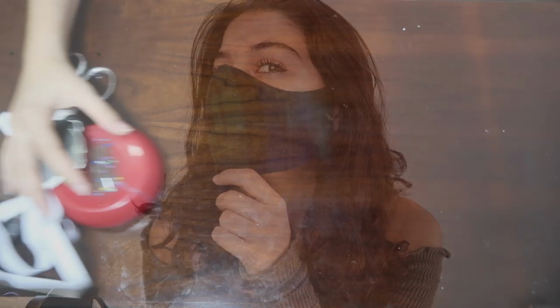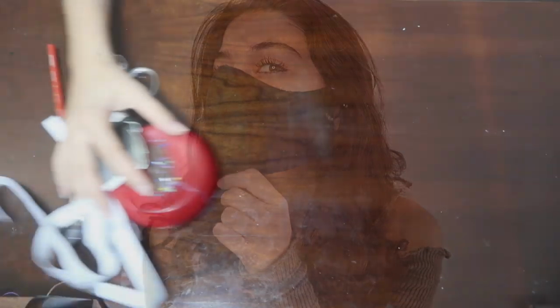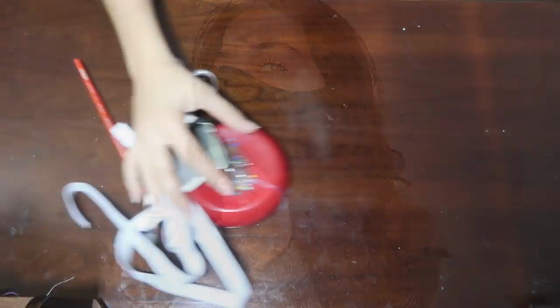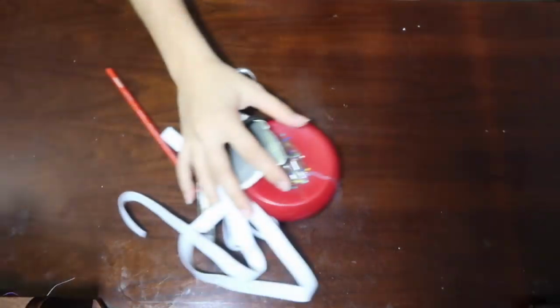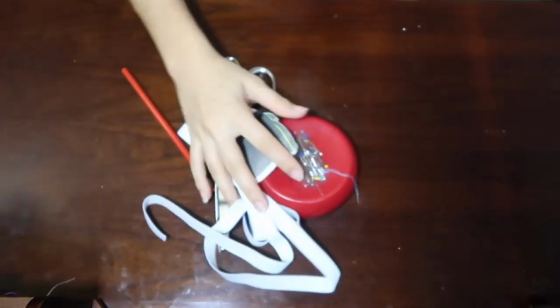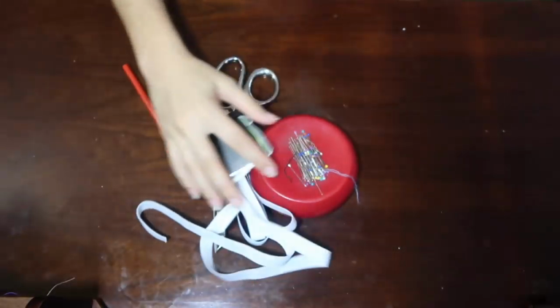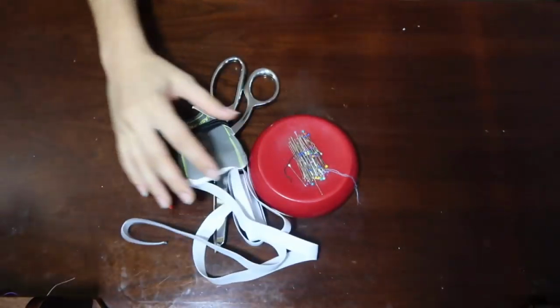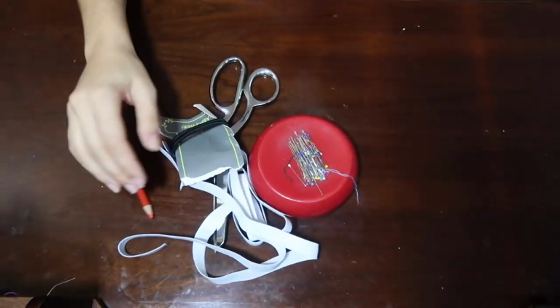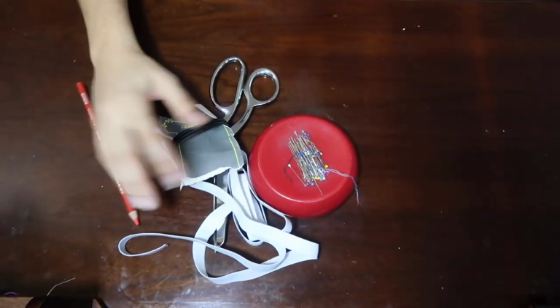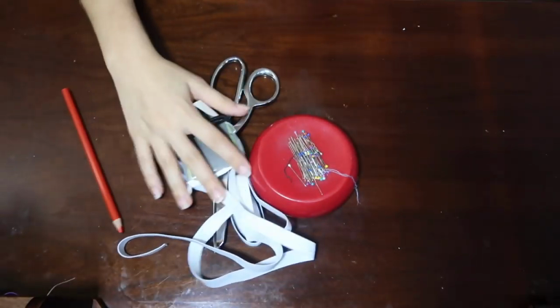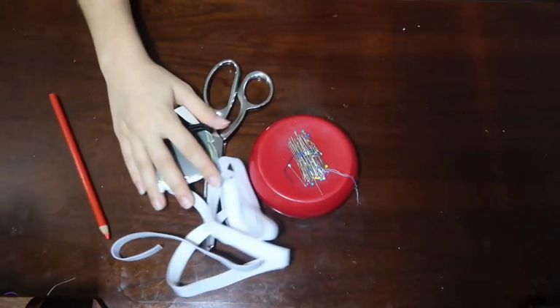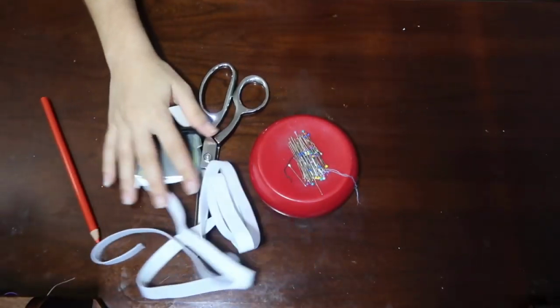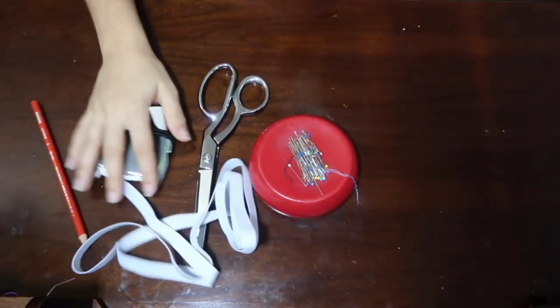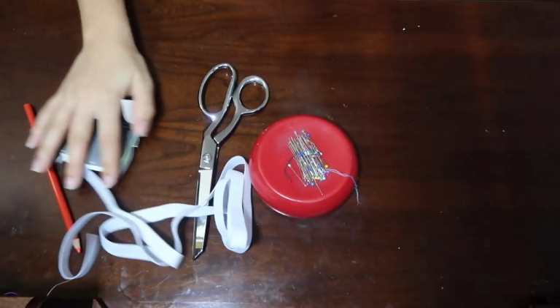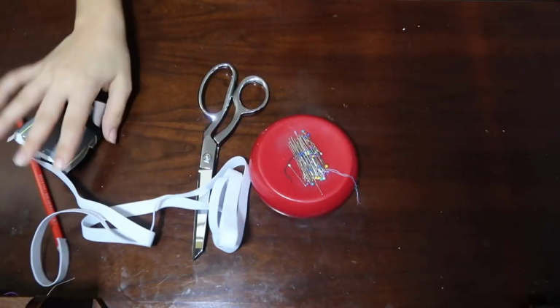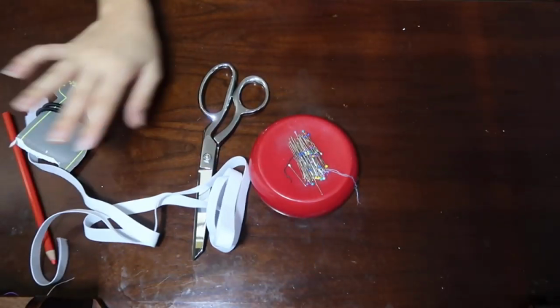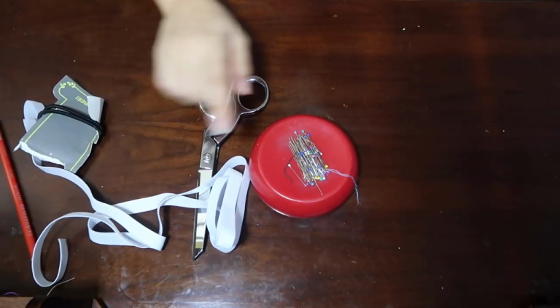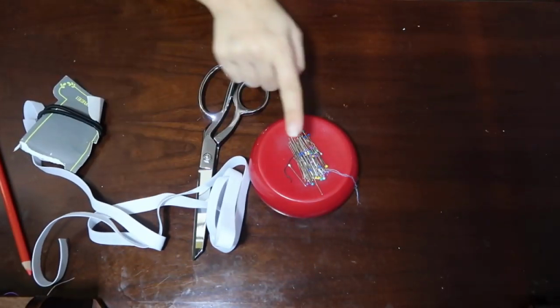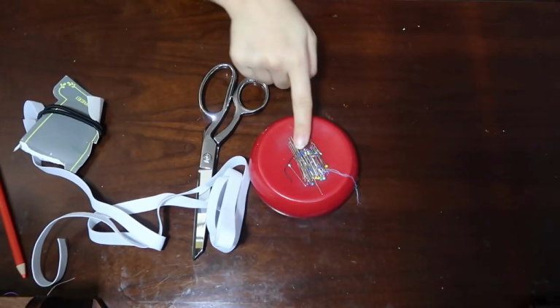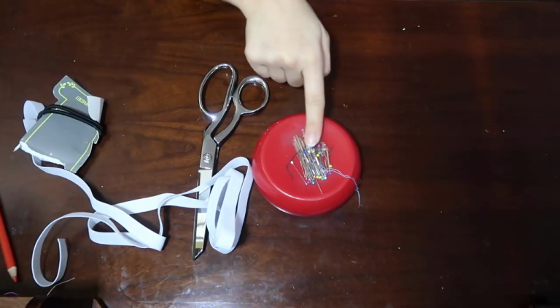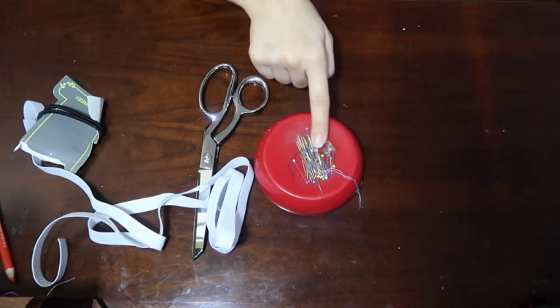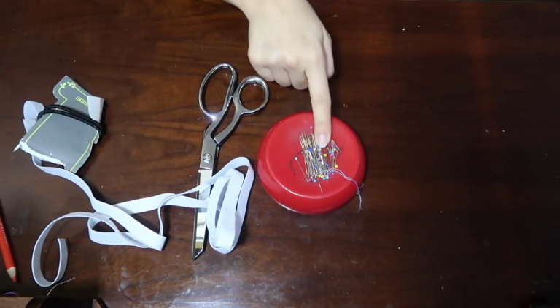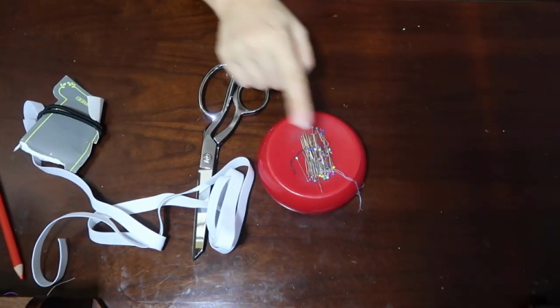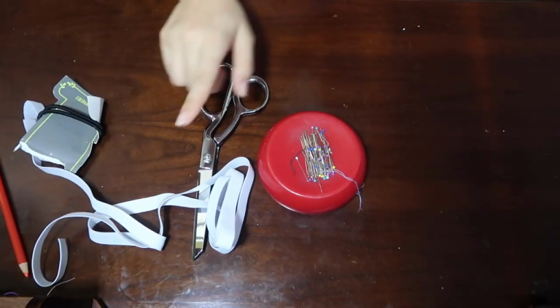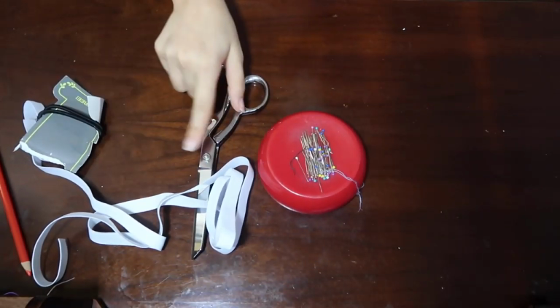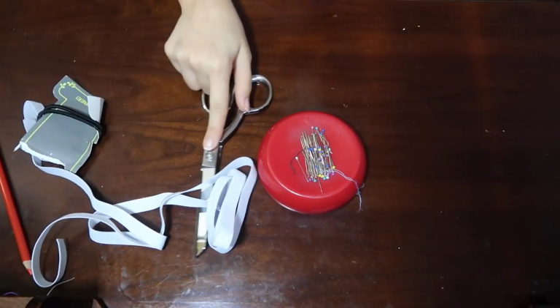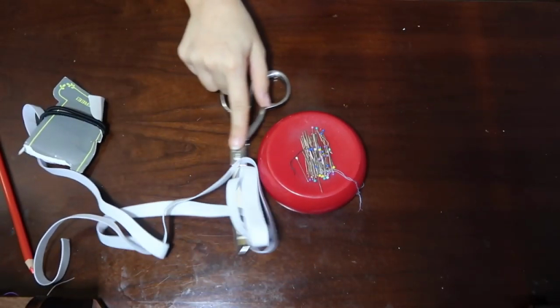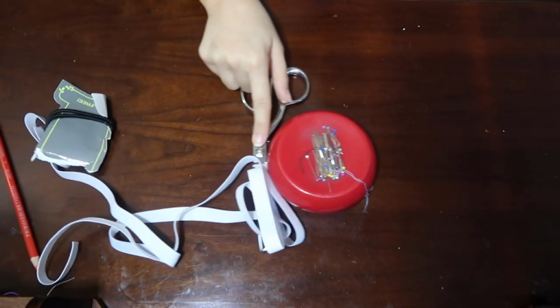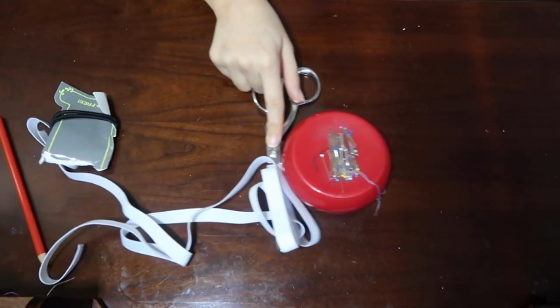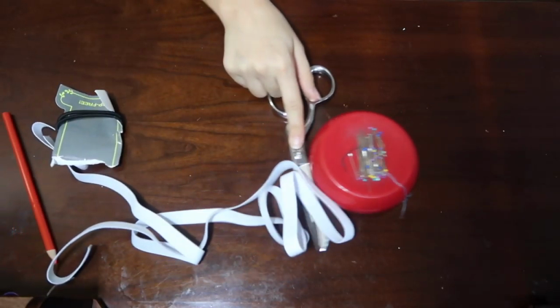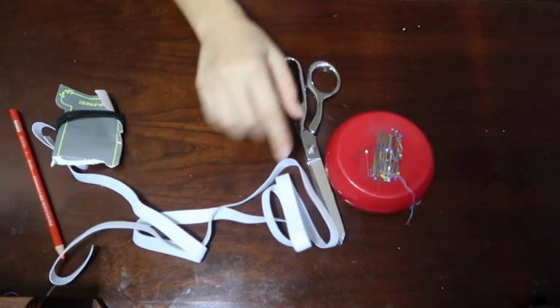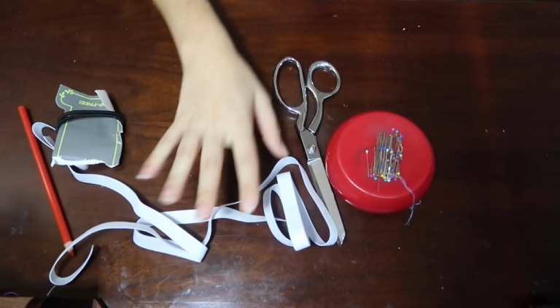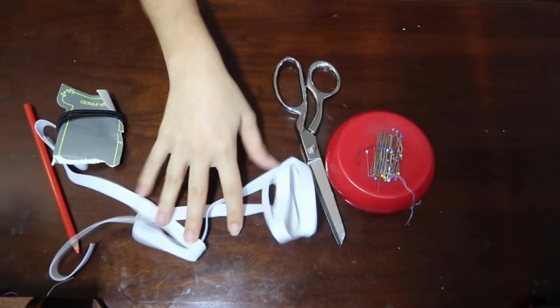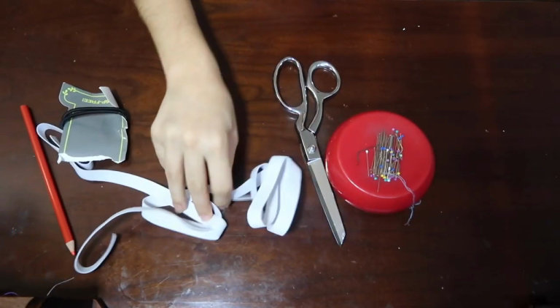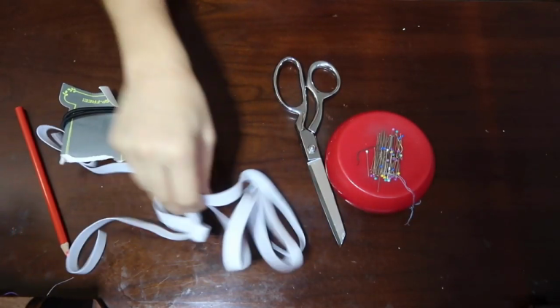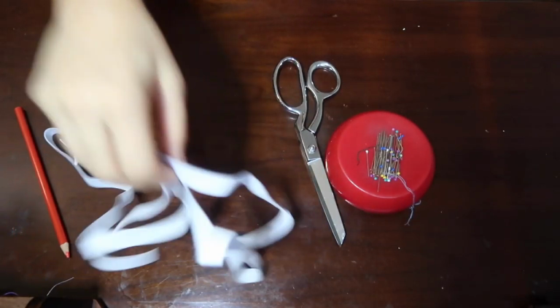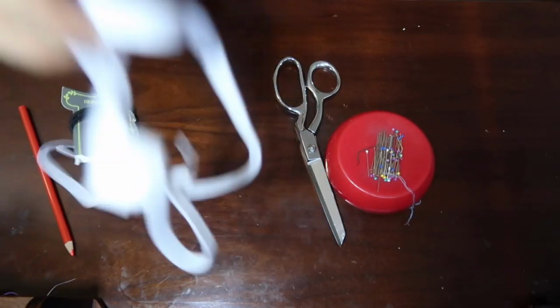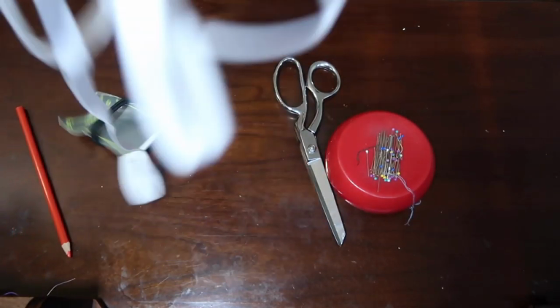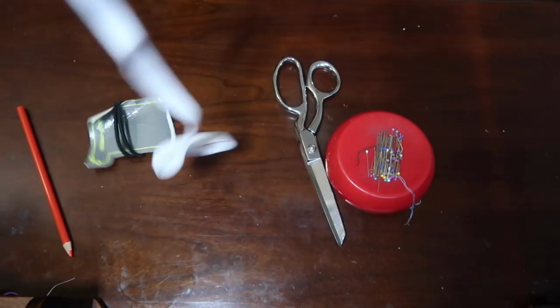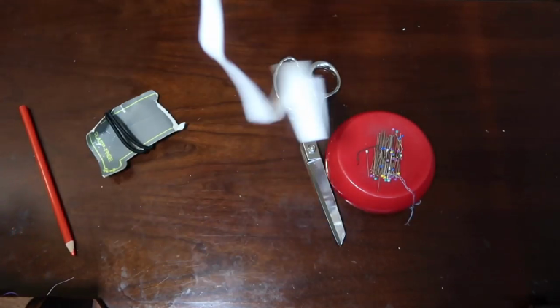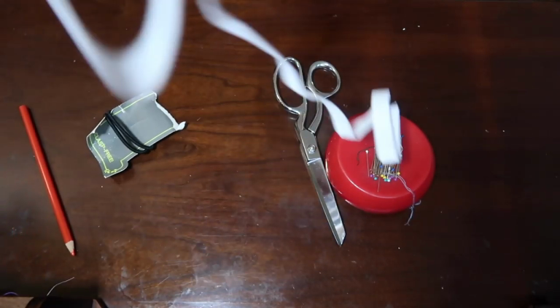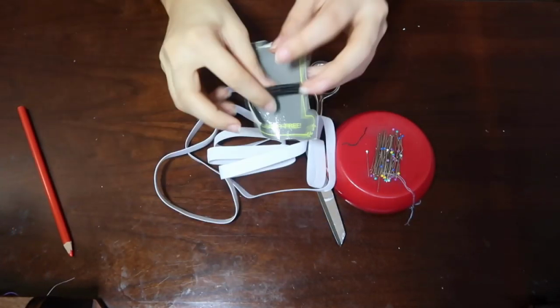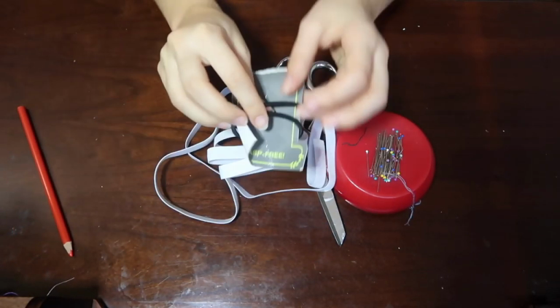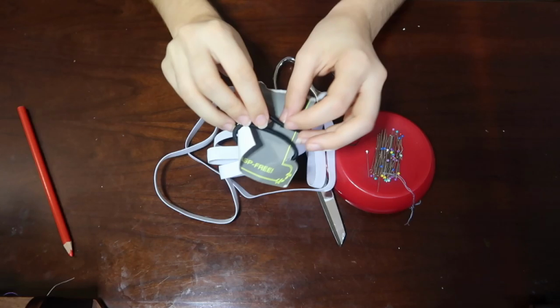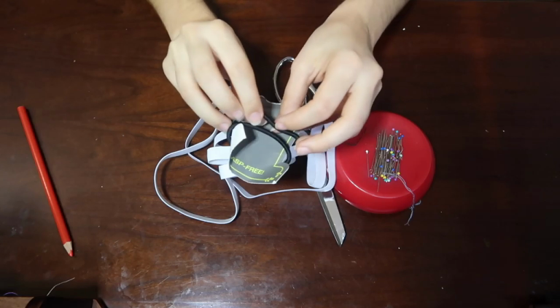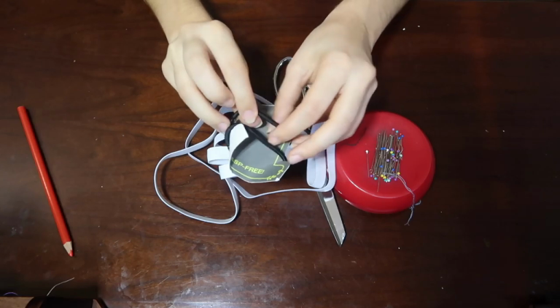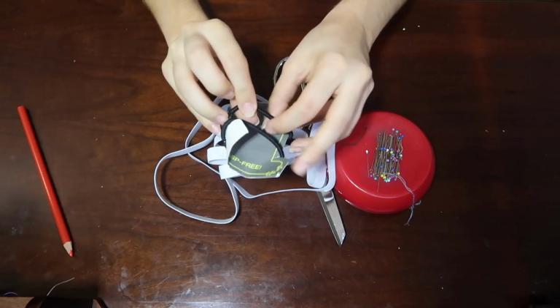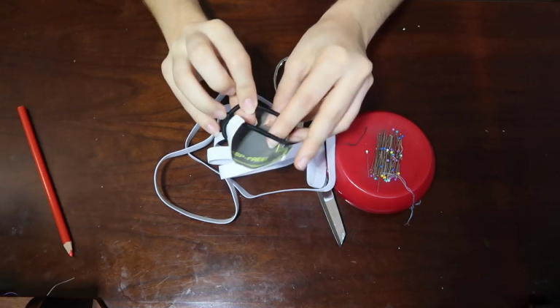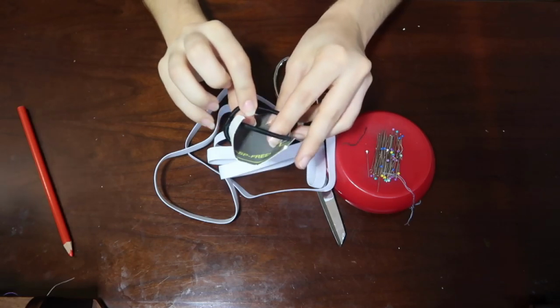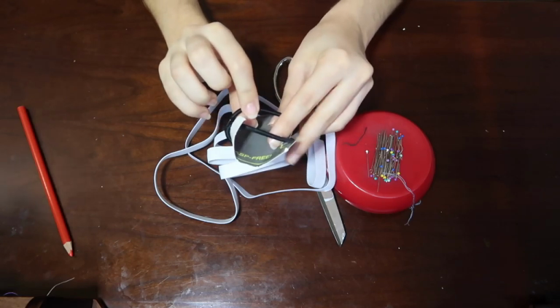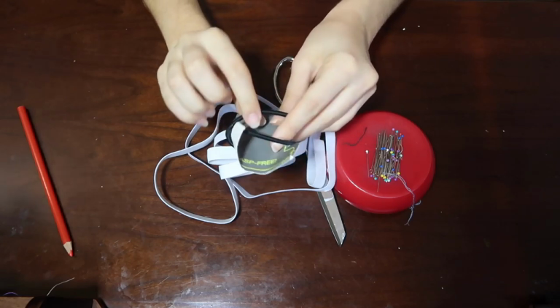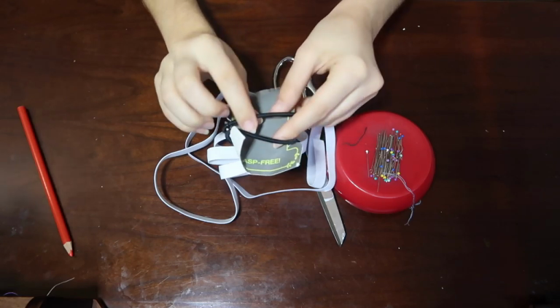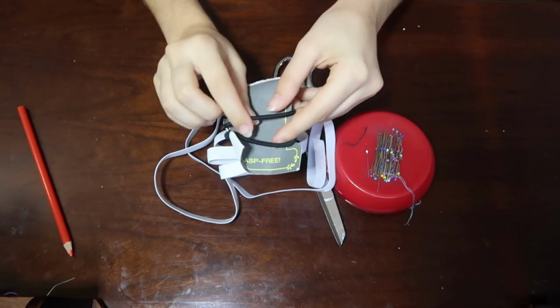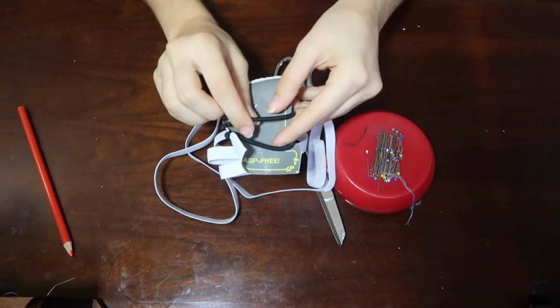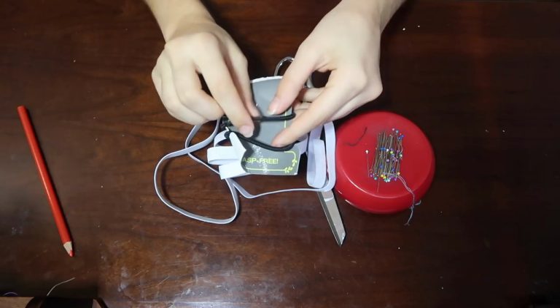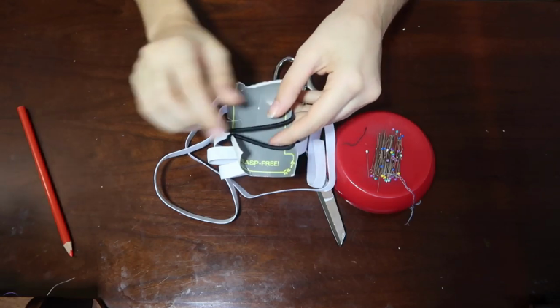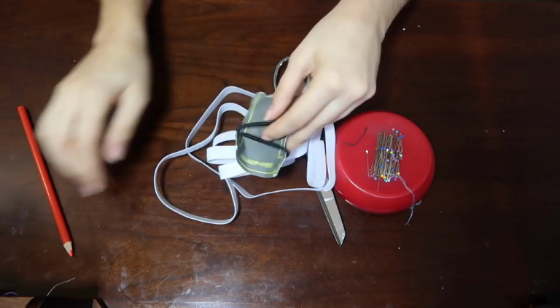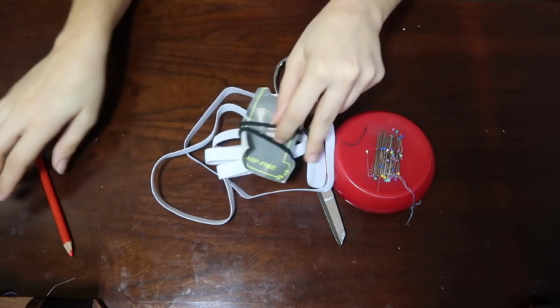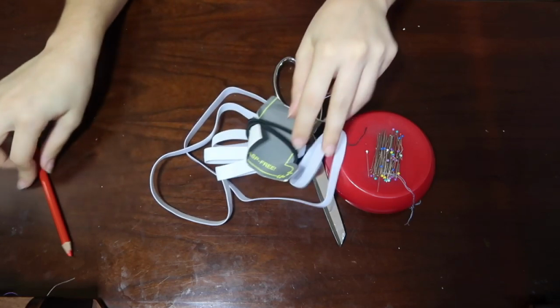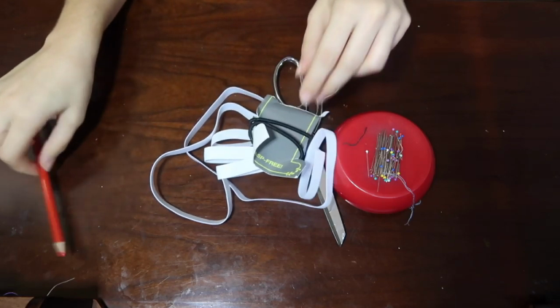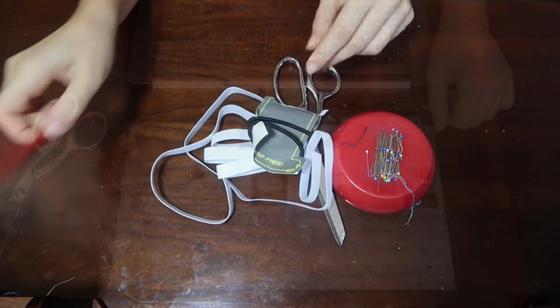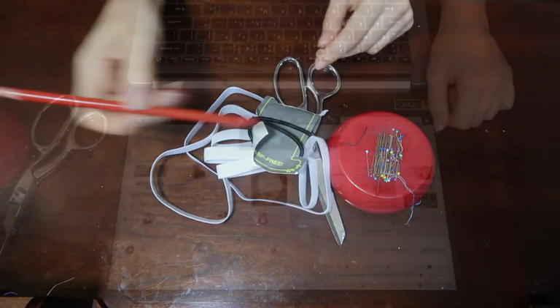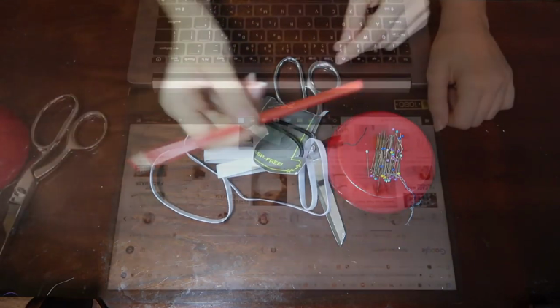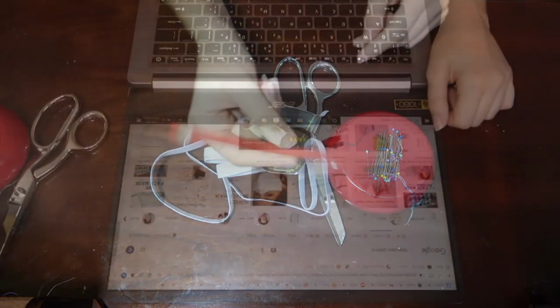The materials you're going to need for this project are pins and scissors, rubber bands or even hair elastics, and something to write with.